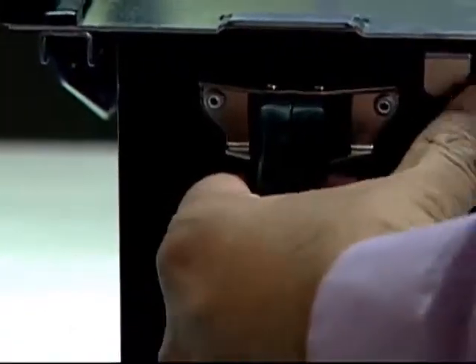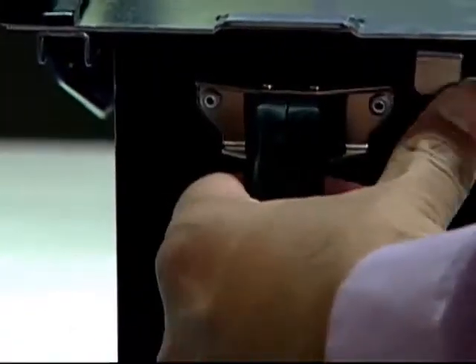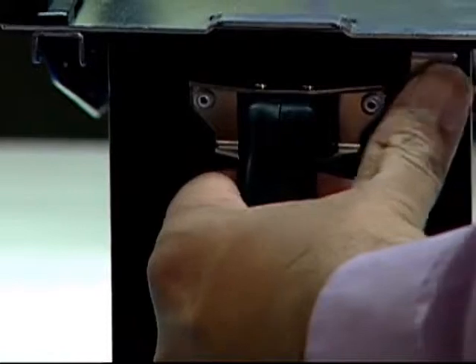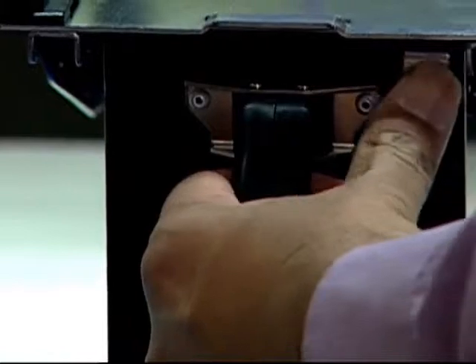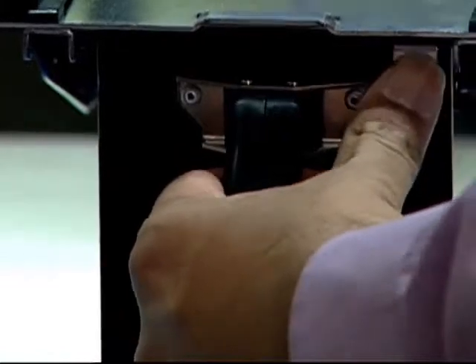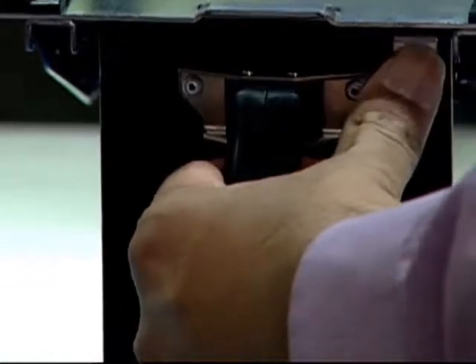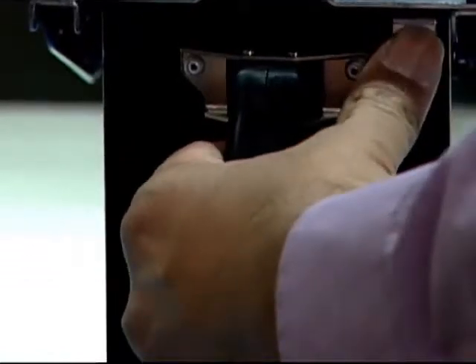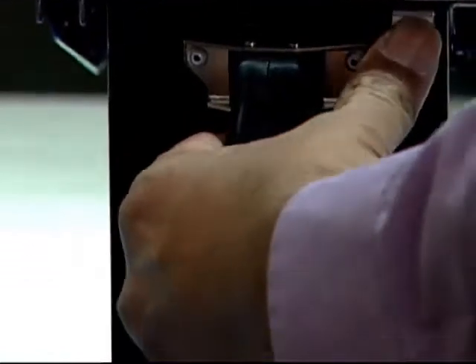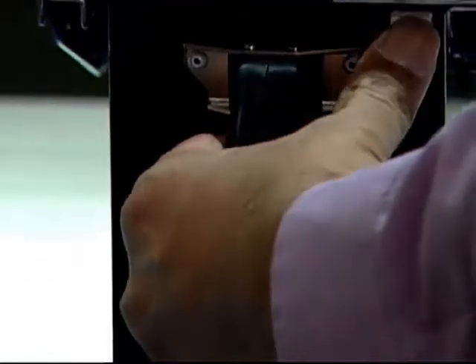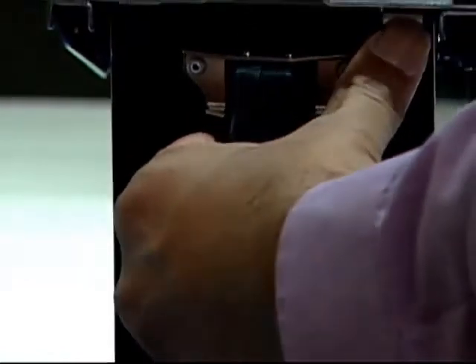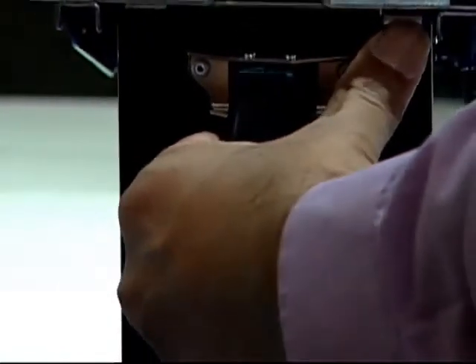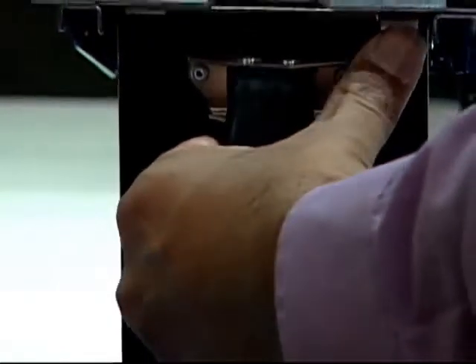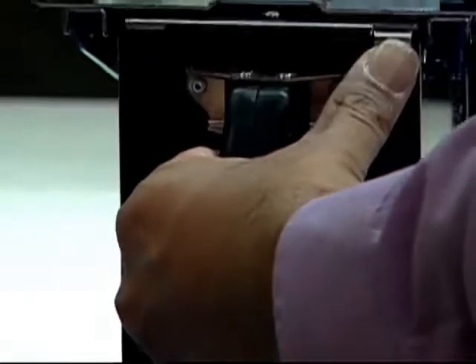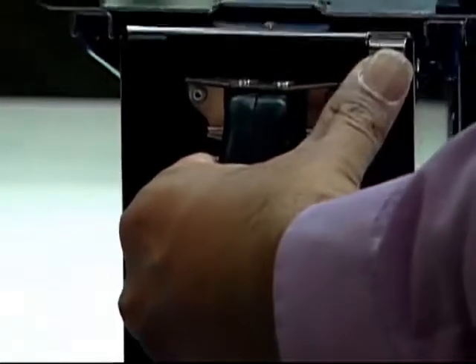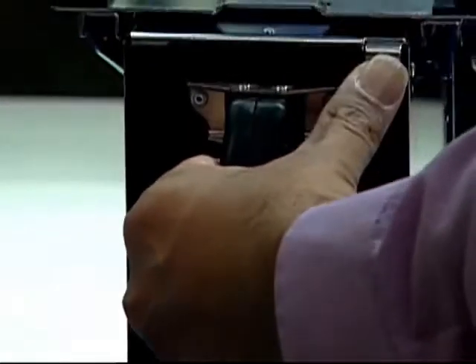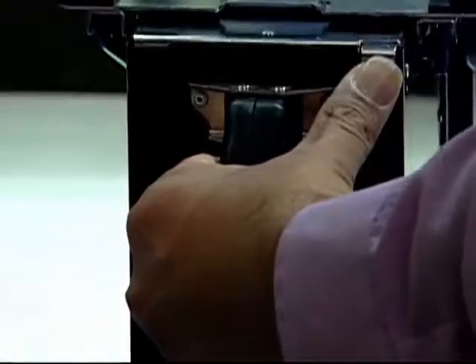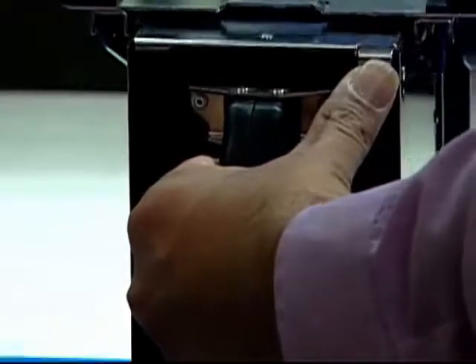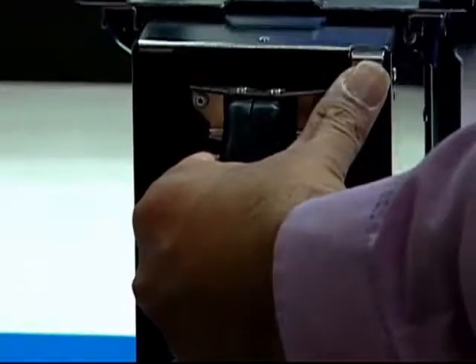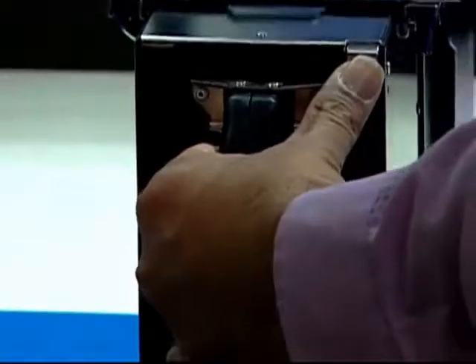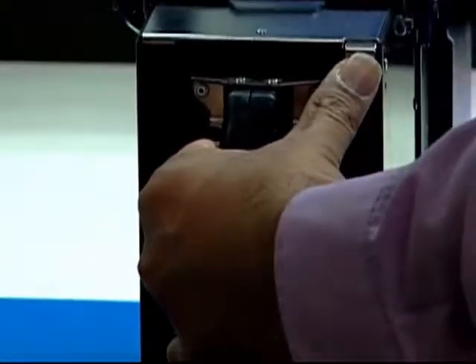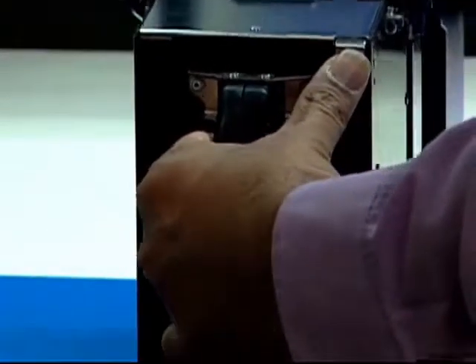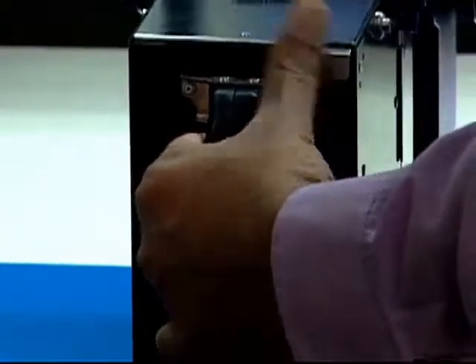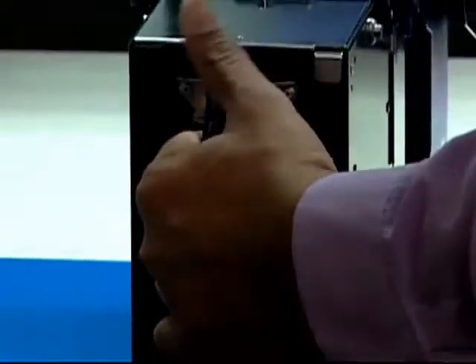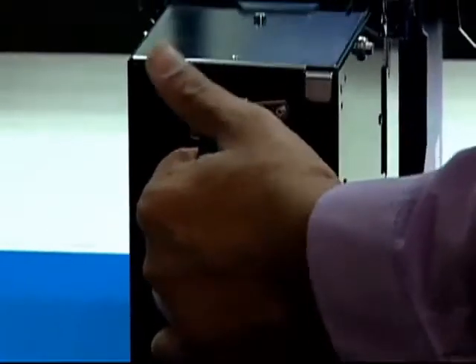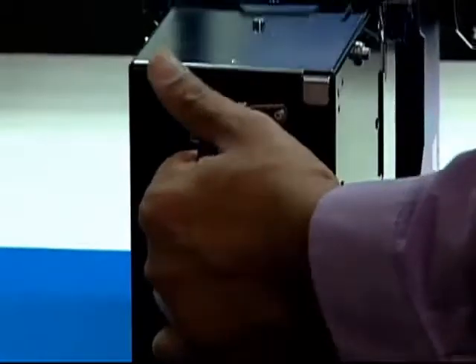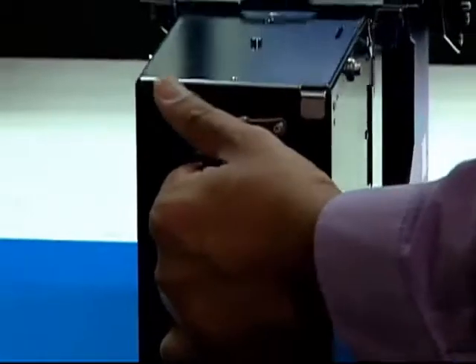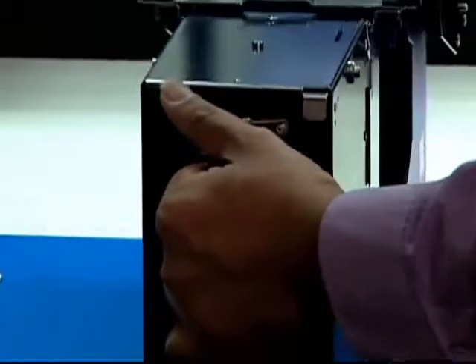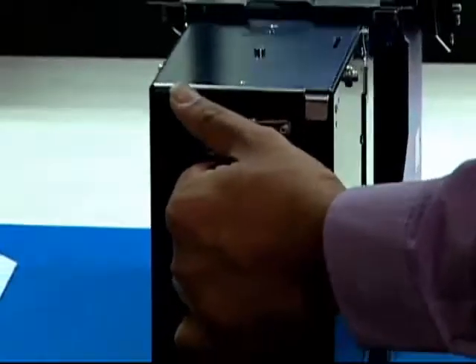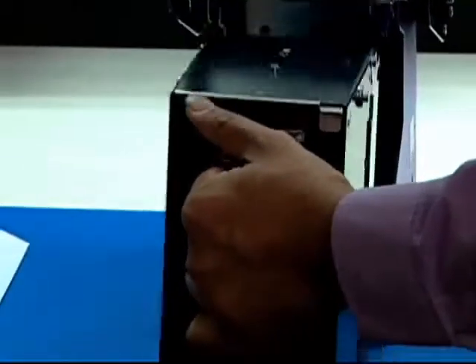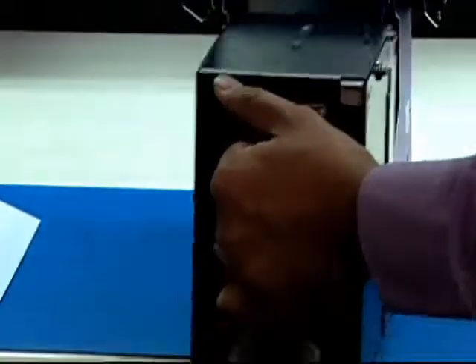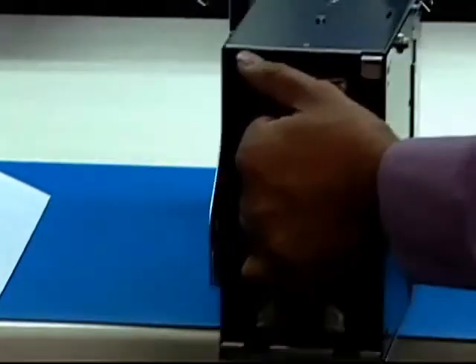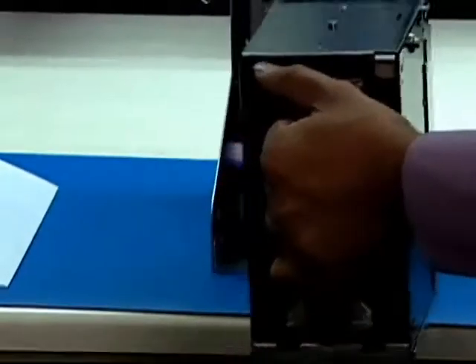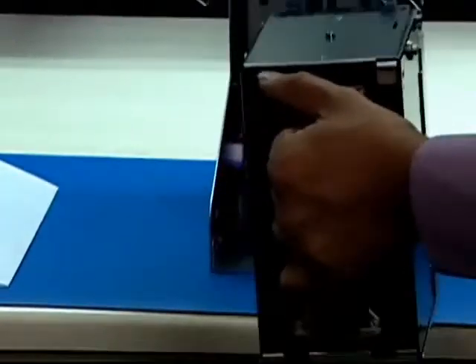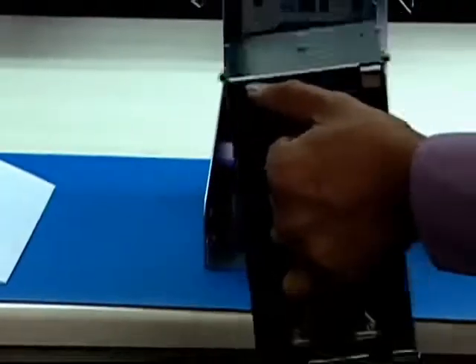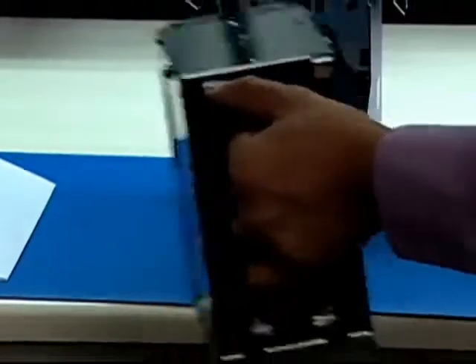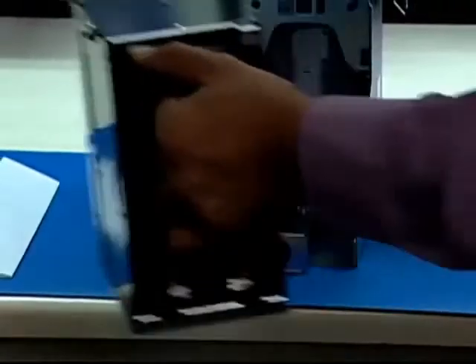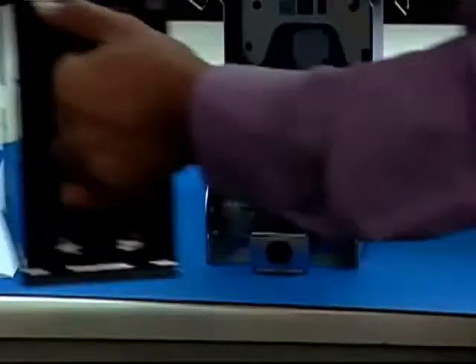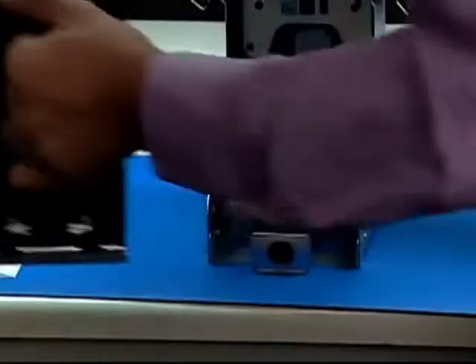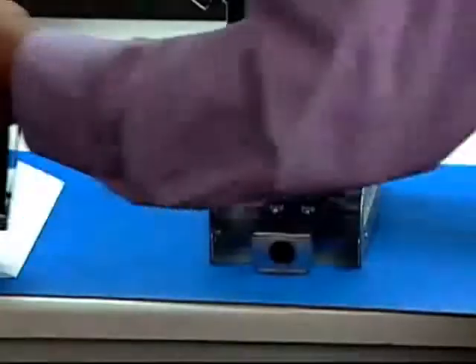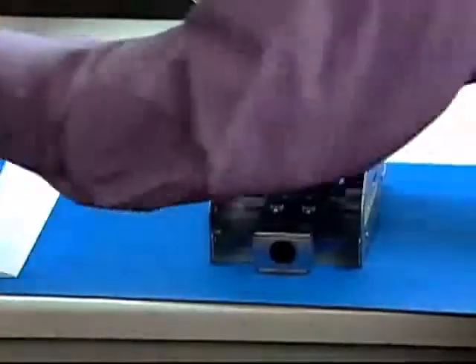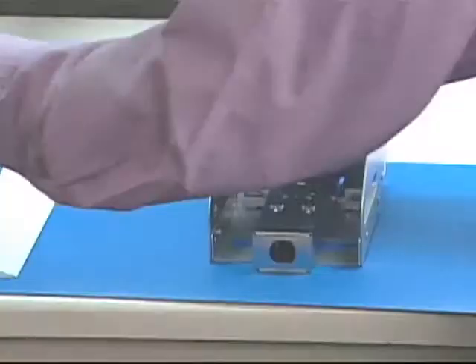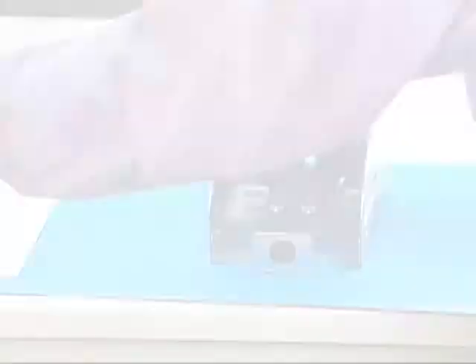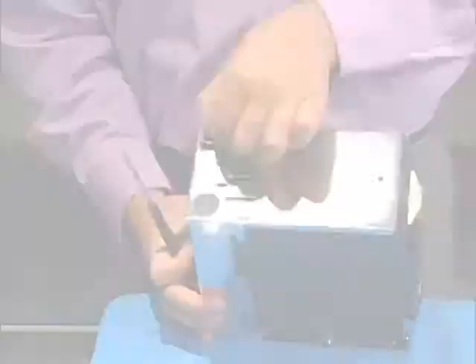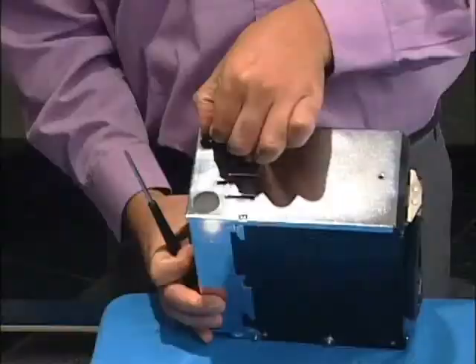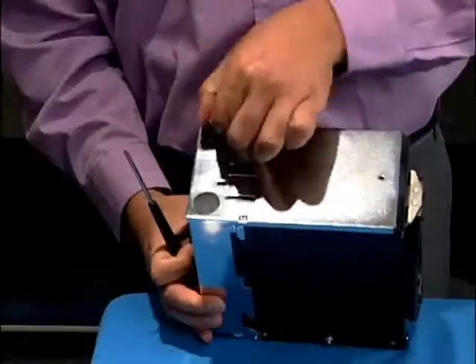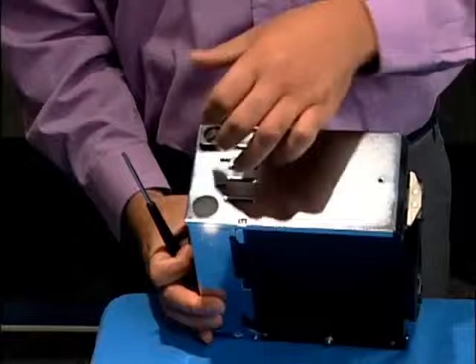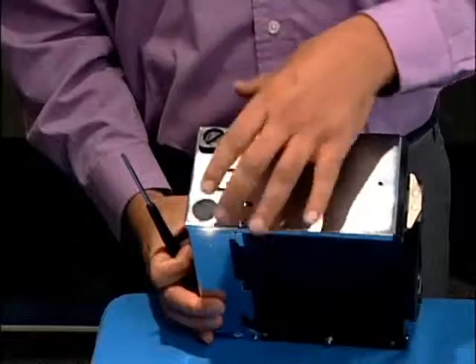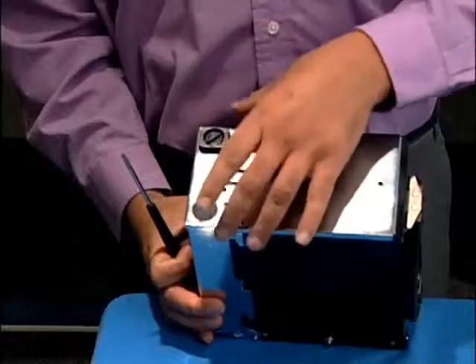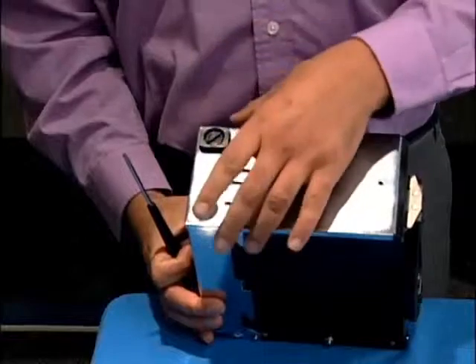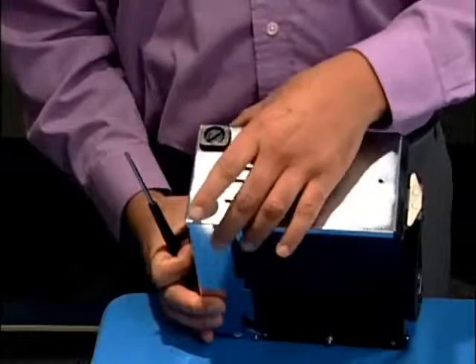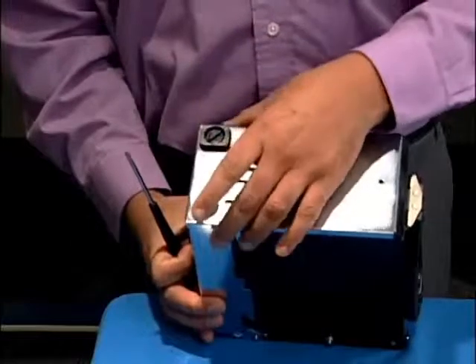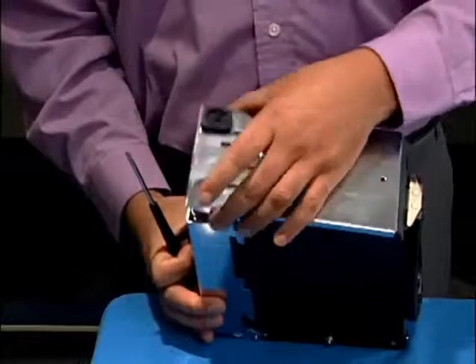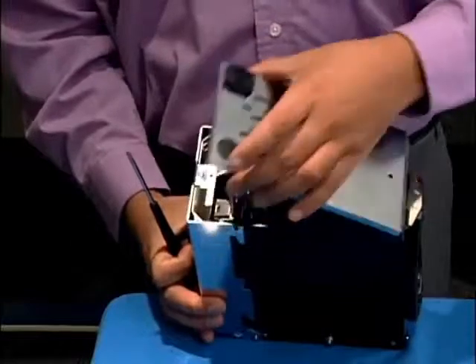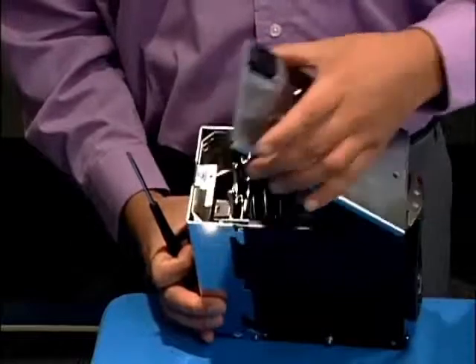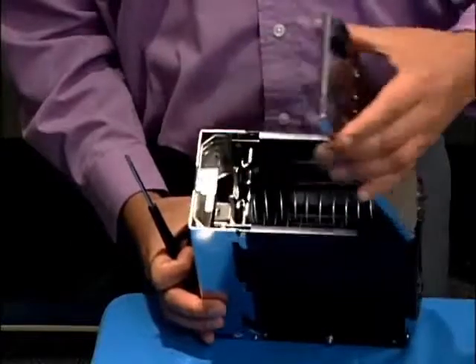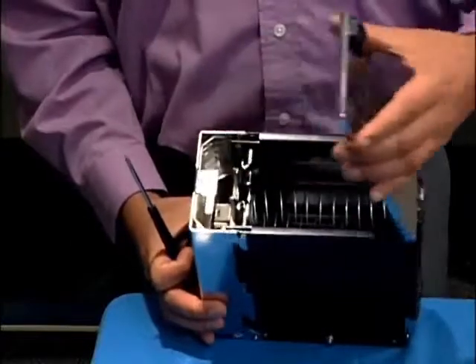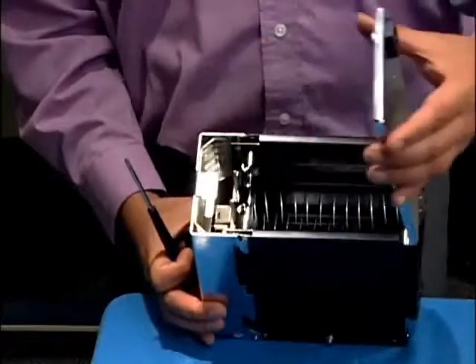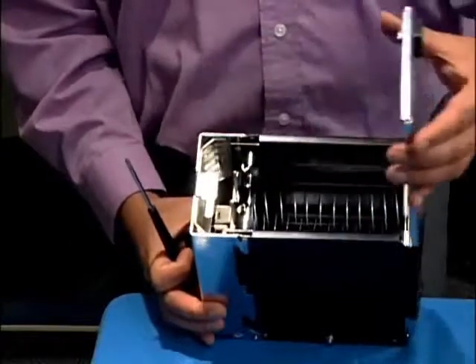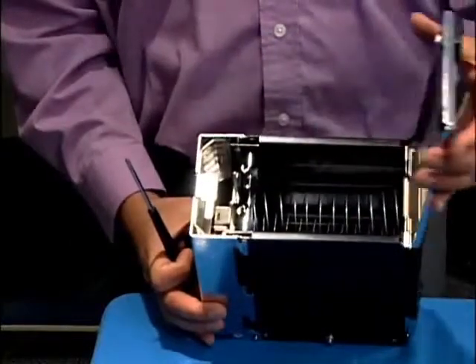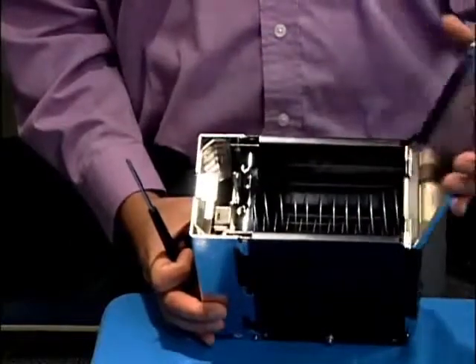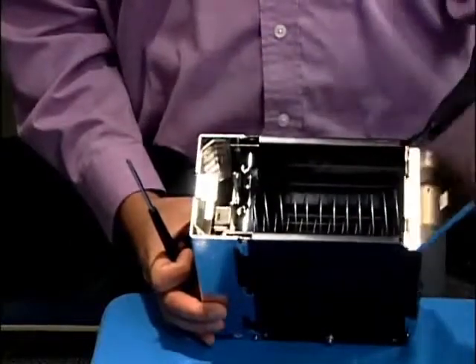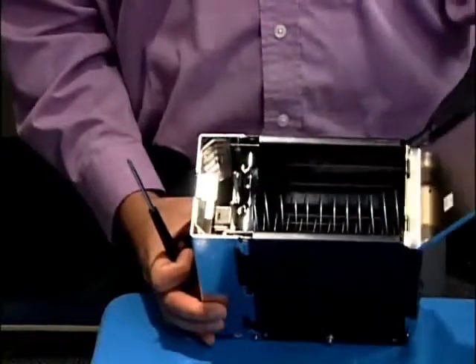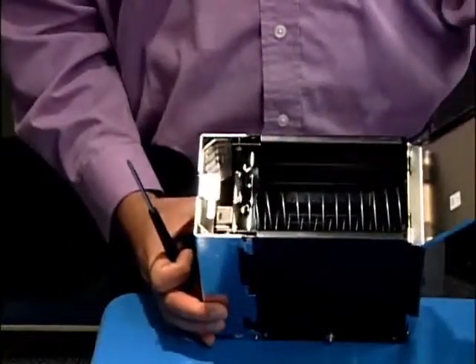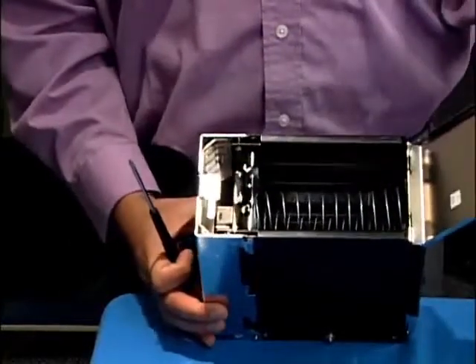Press the button releasing the drop cassette and remove it. Turn the black lock to open the drop cassette door.